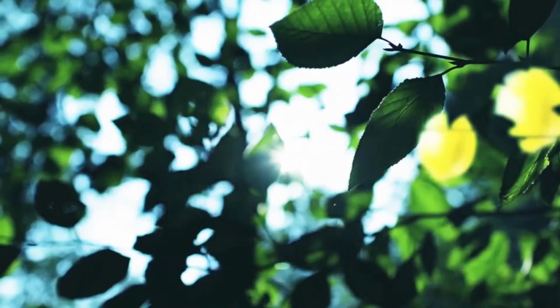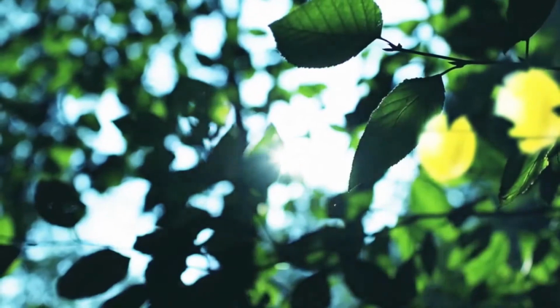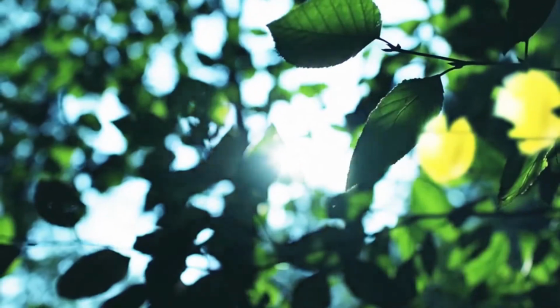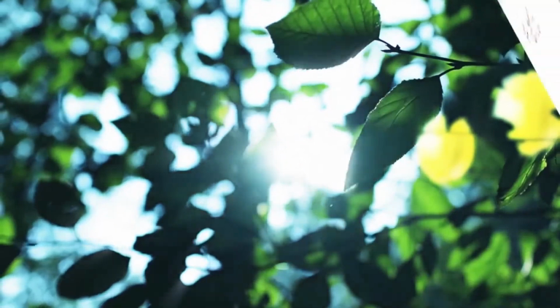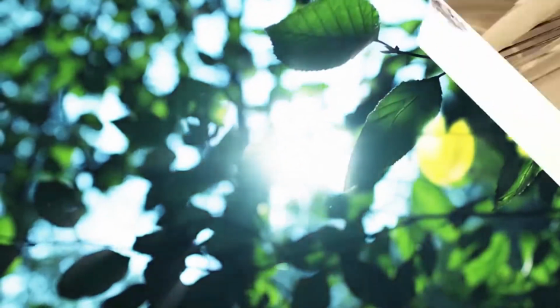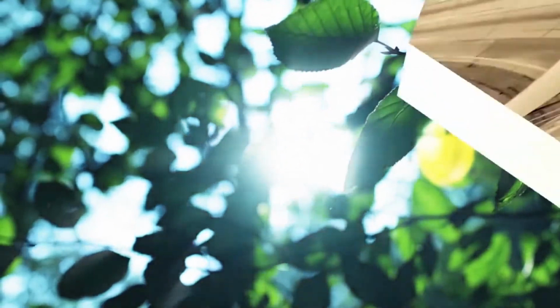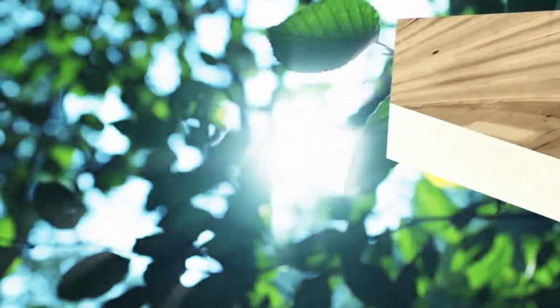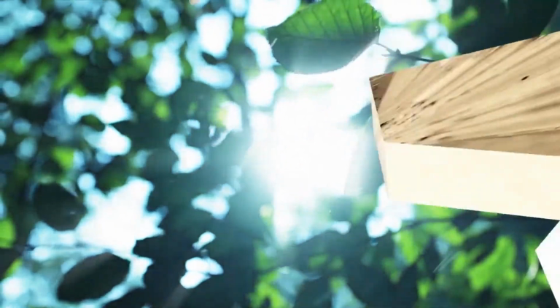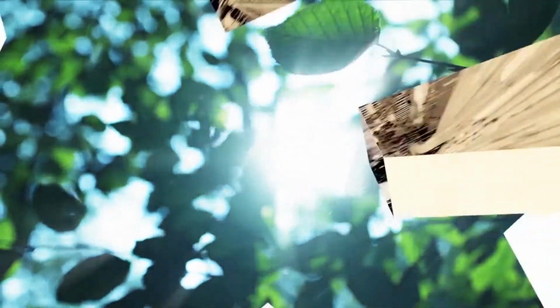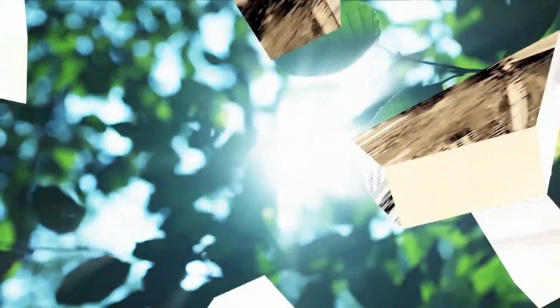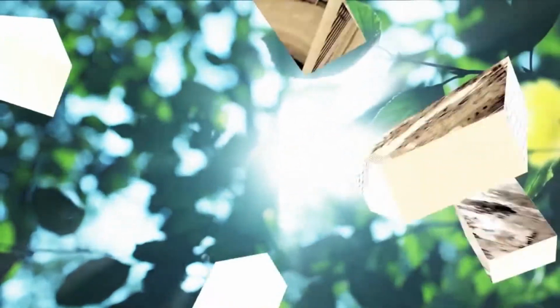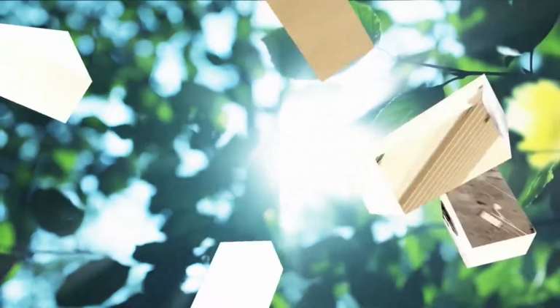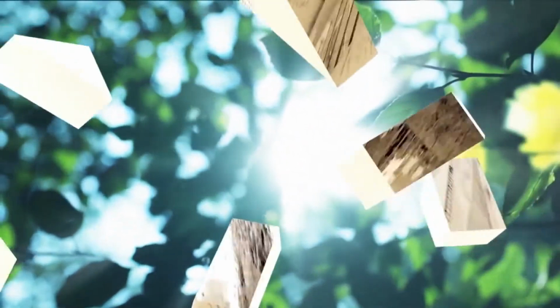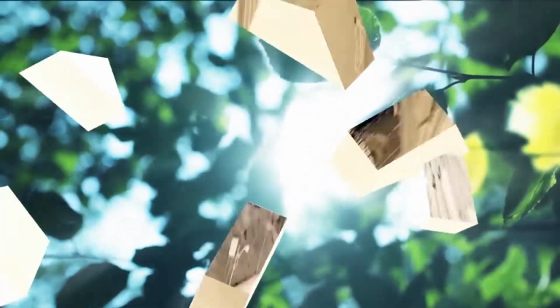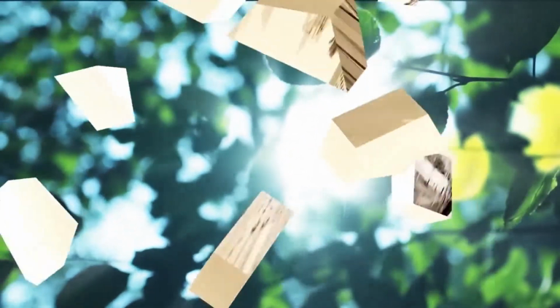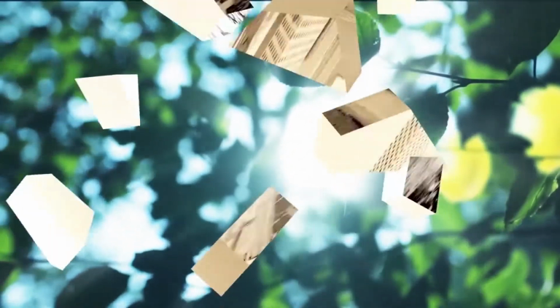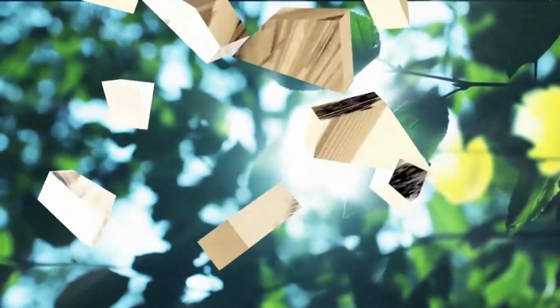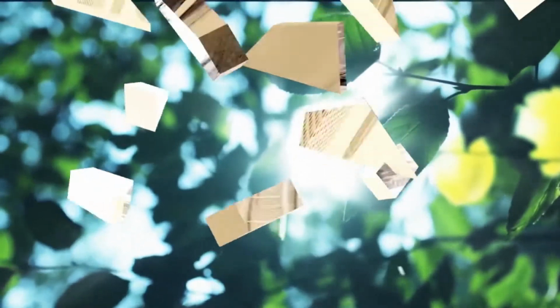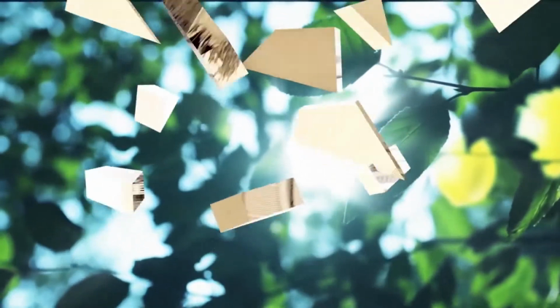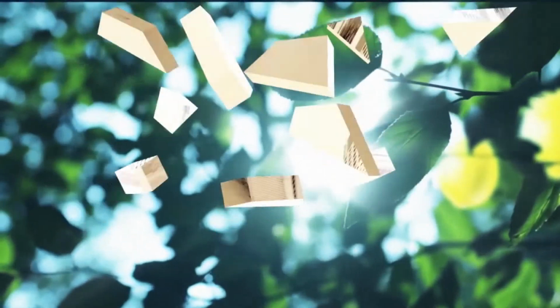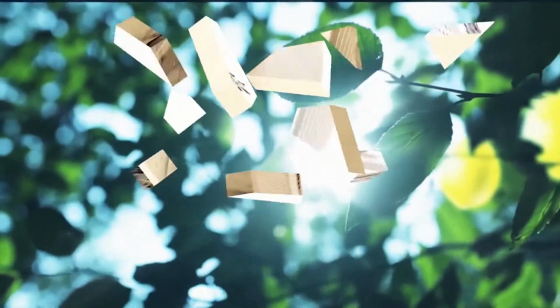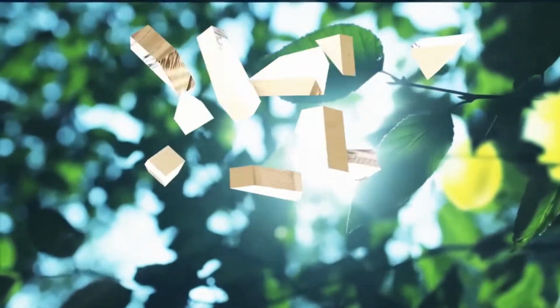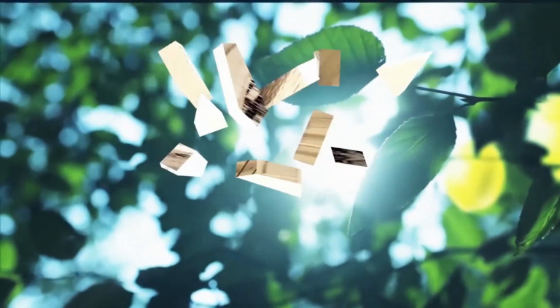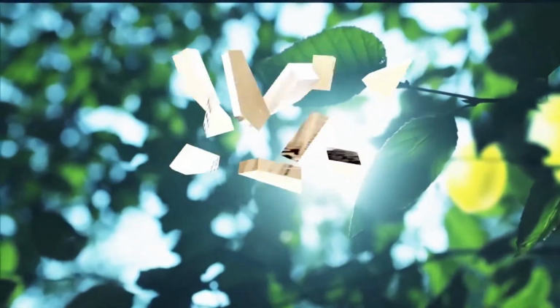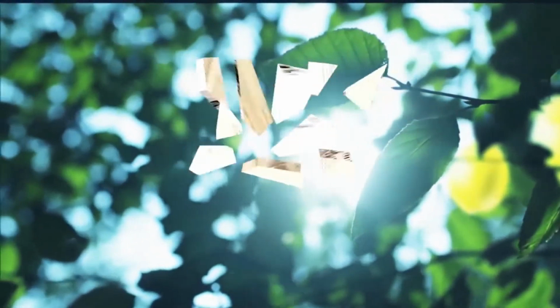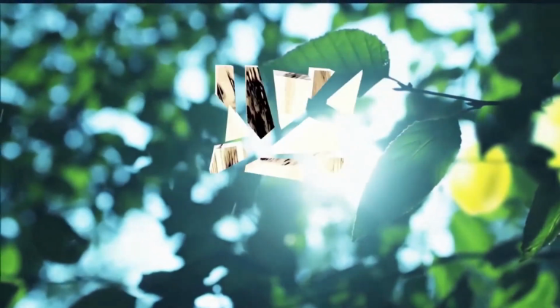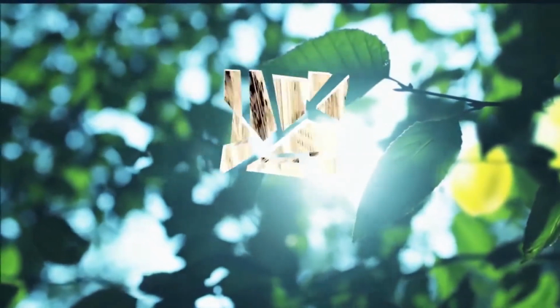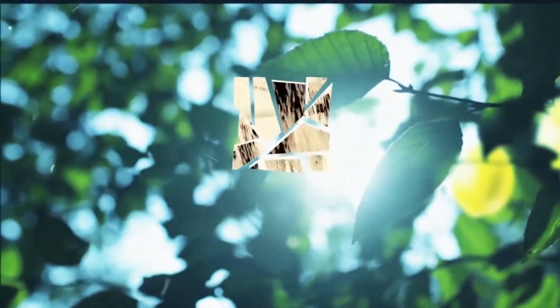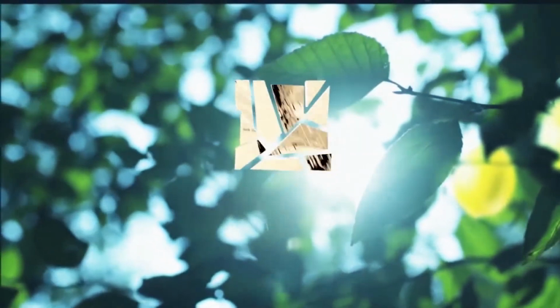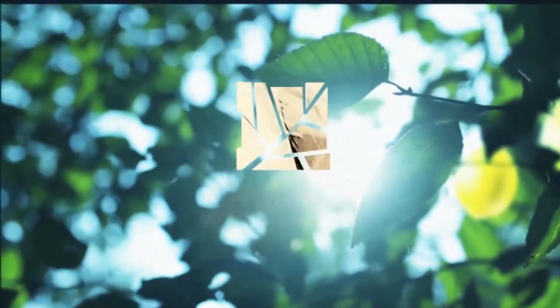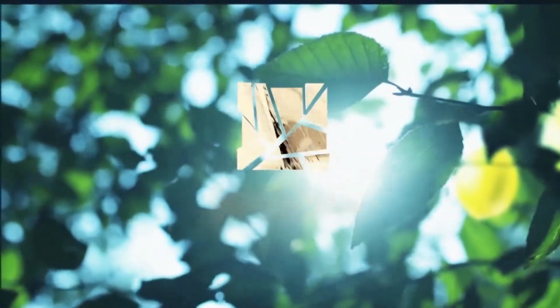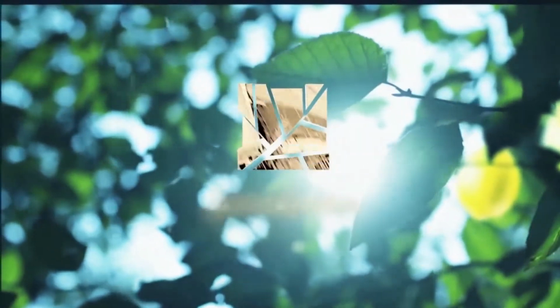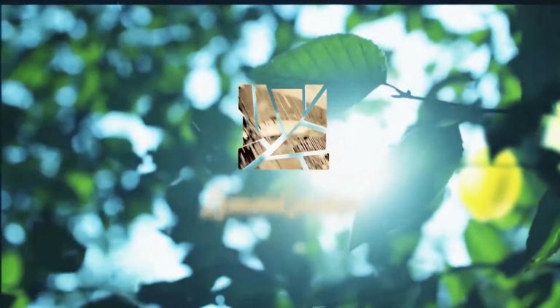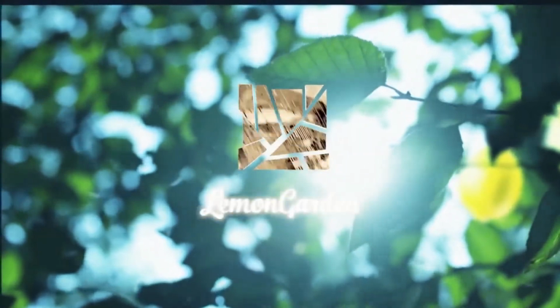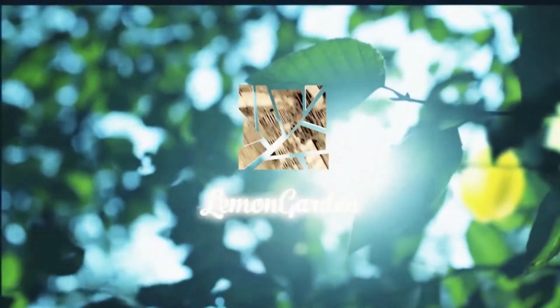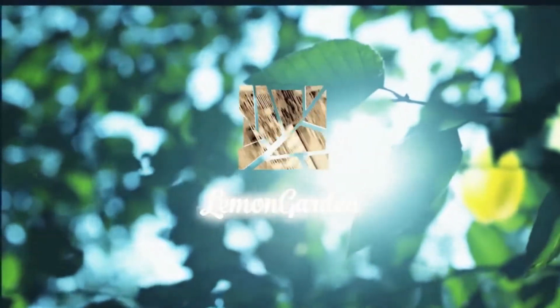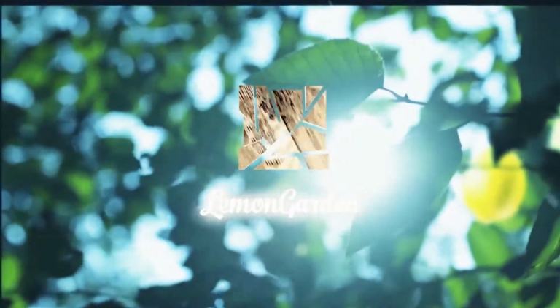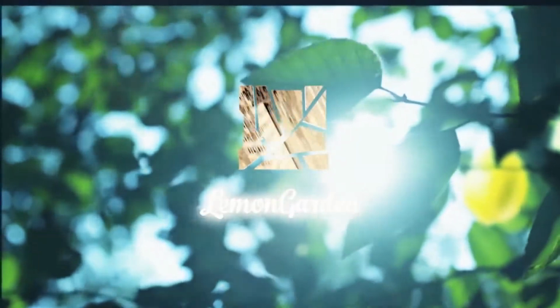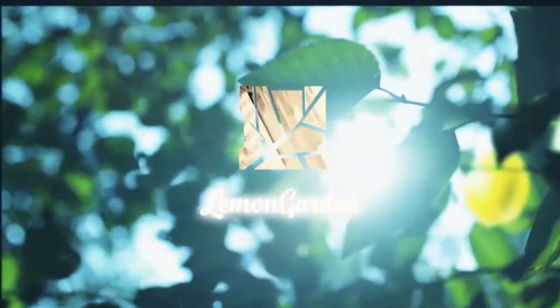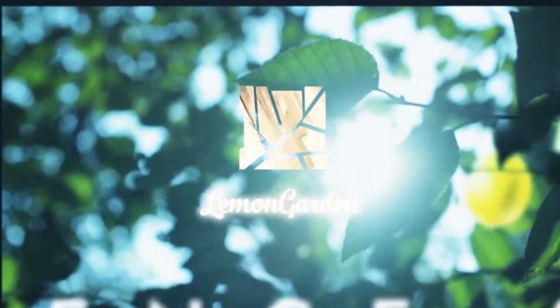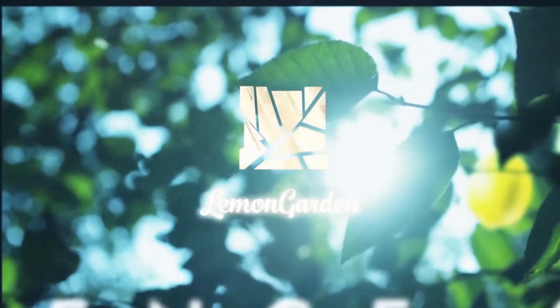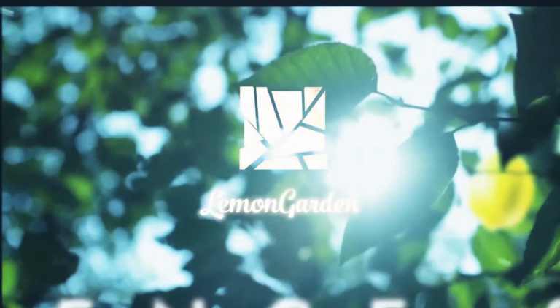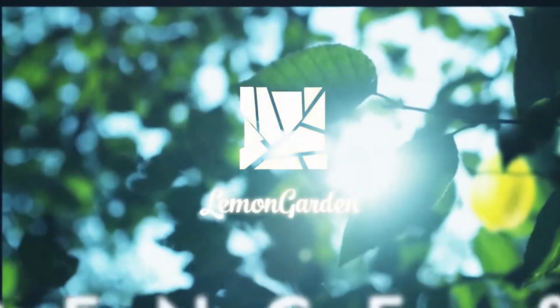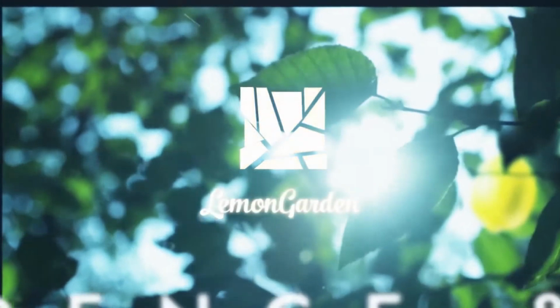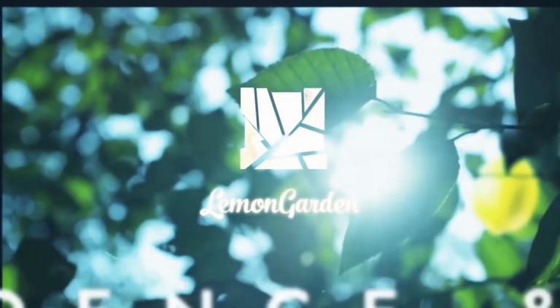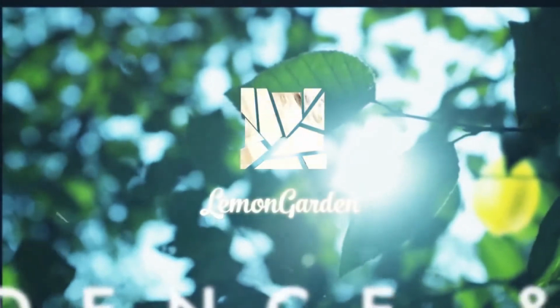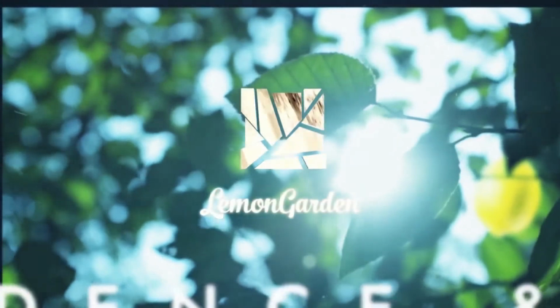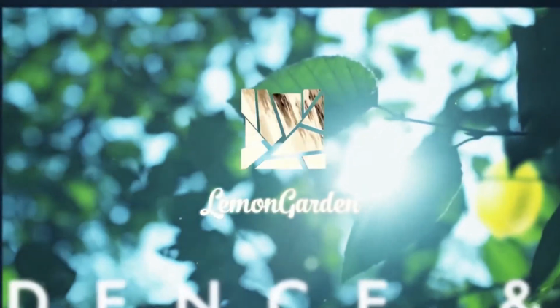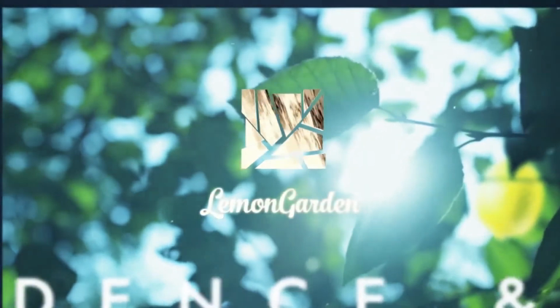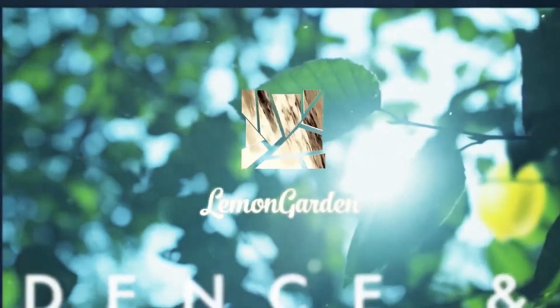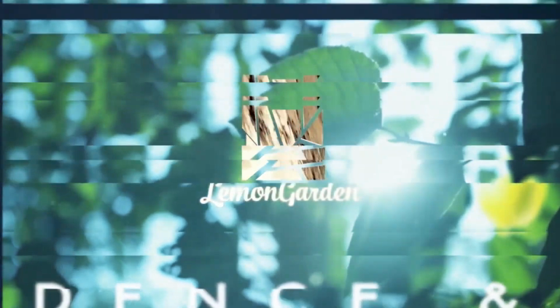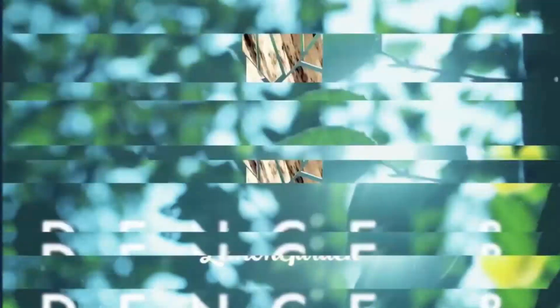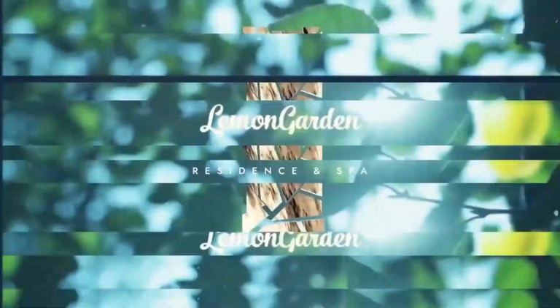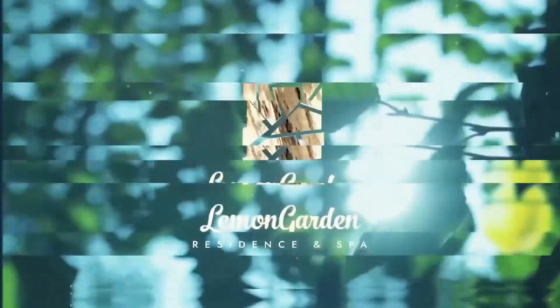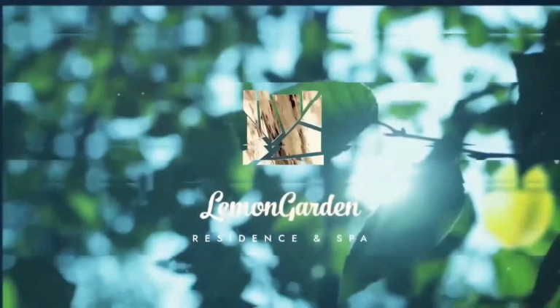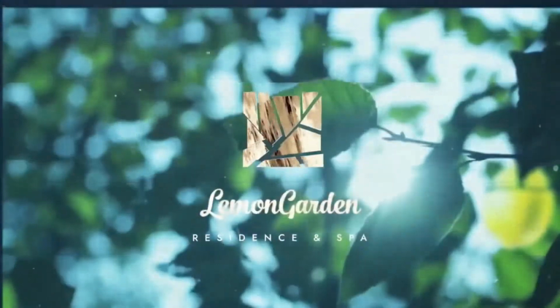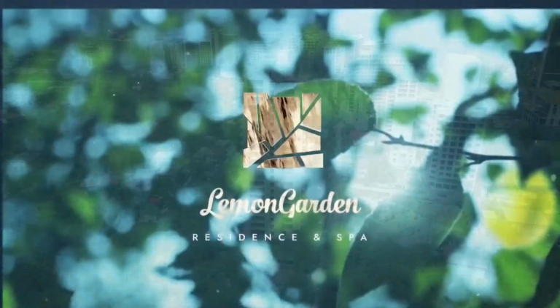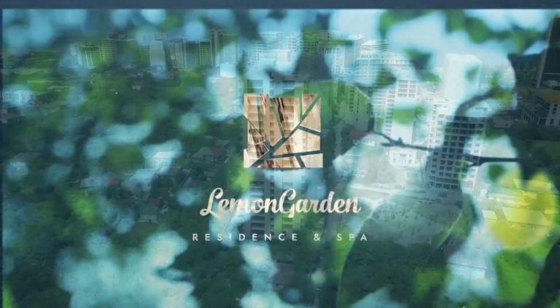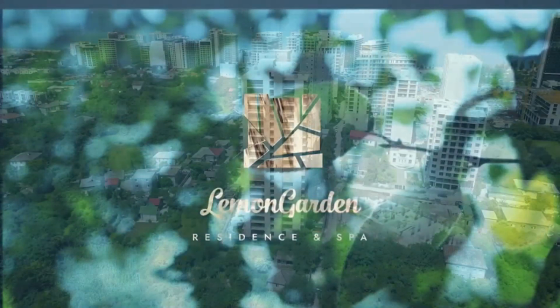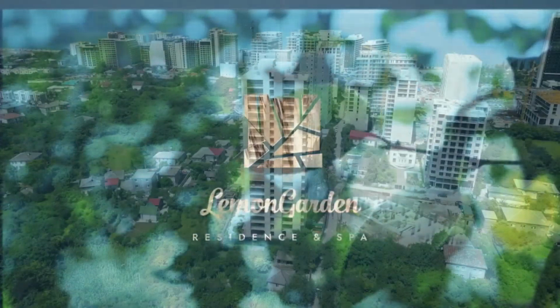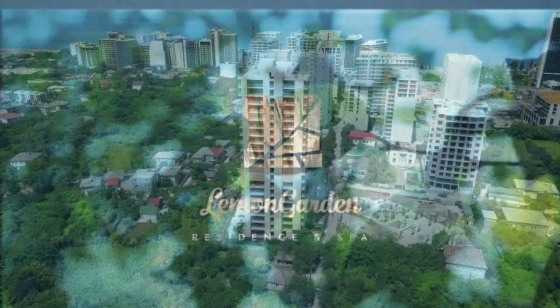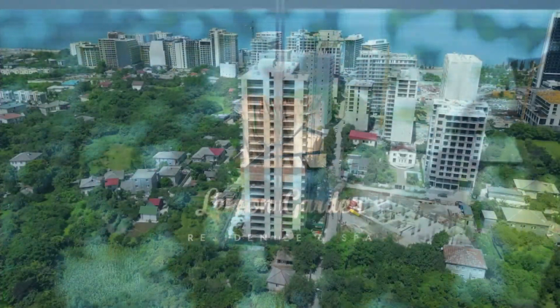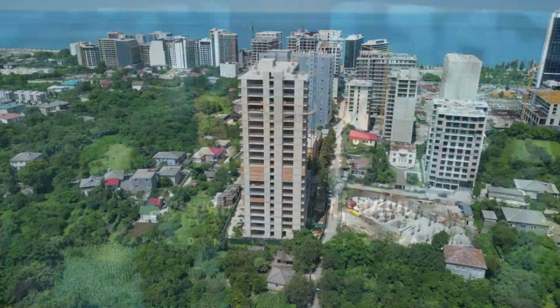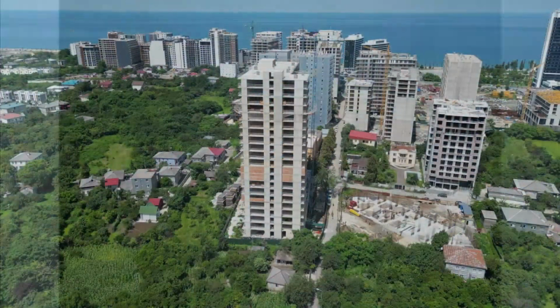In the southern part of the New Boulevard, on the second line from the sea, the Lemon Garden Comfort Class Complex is located.